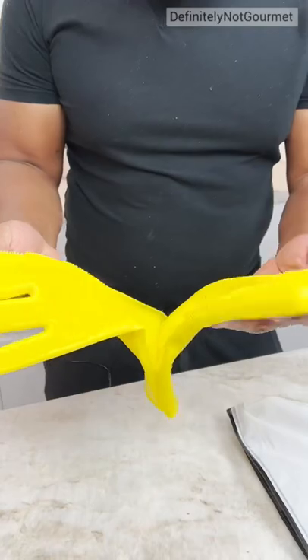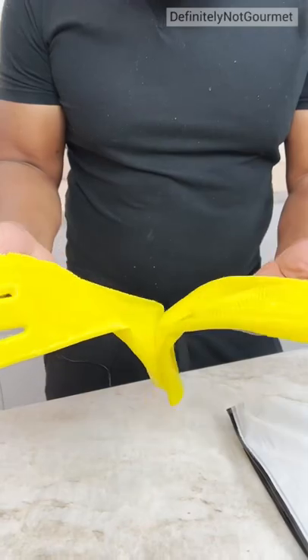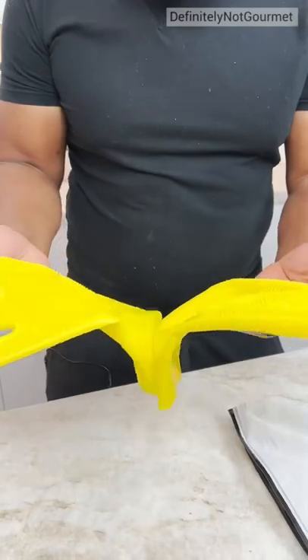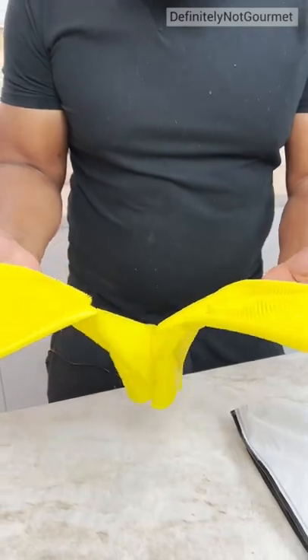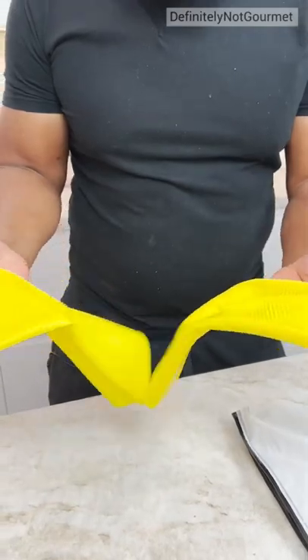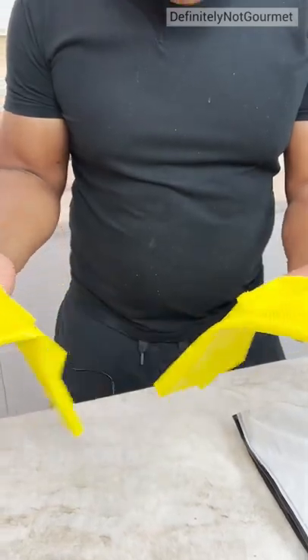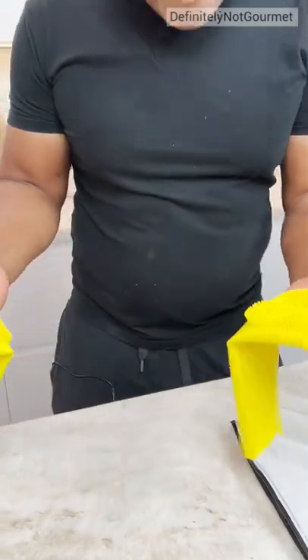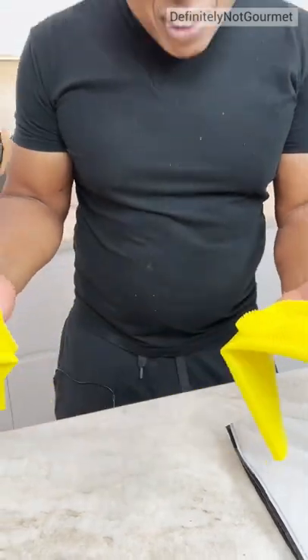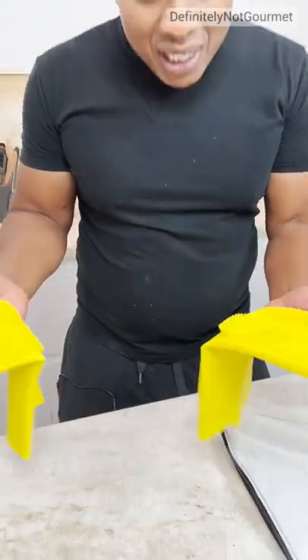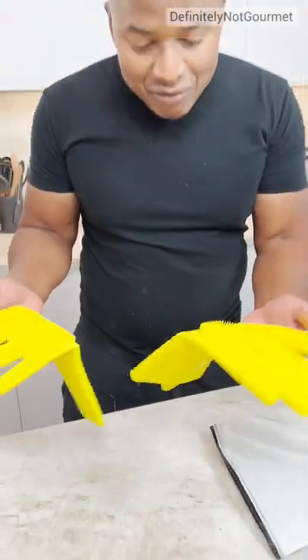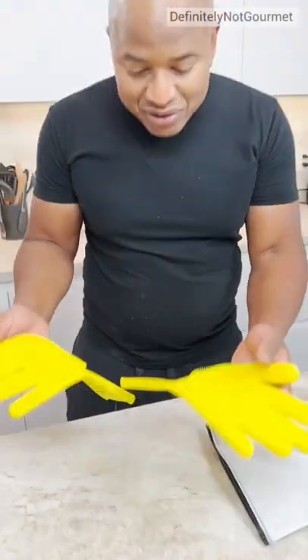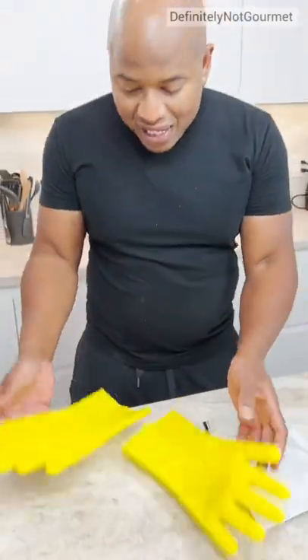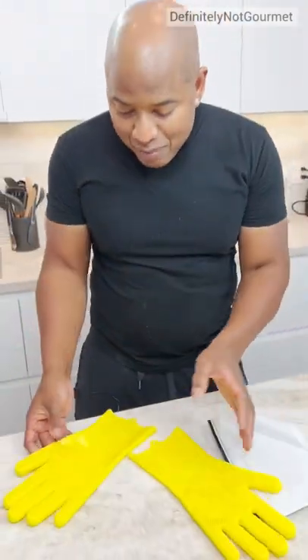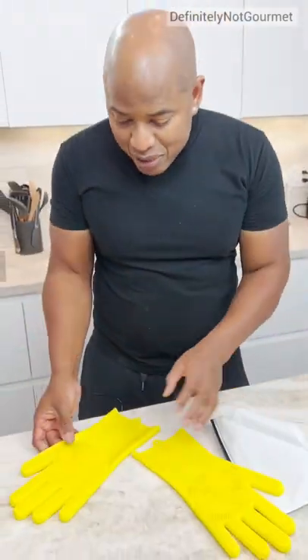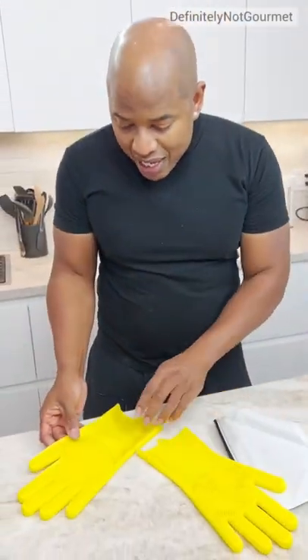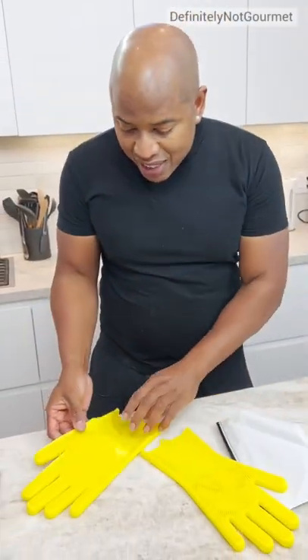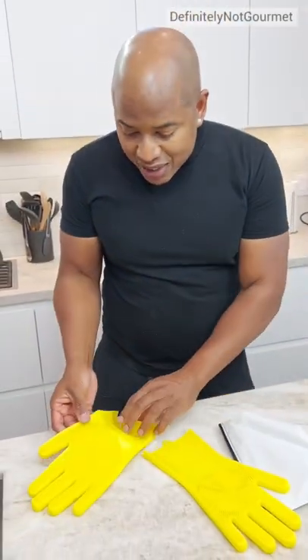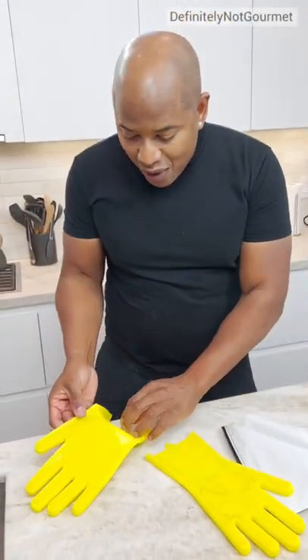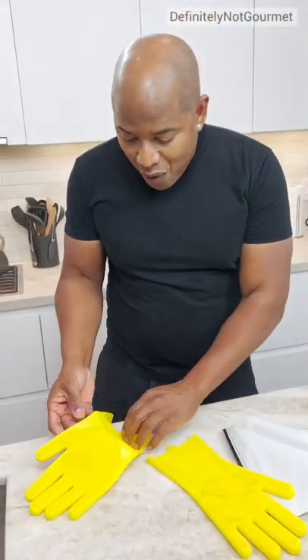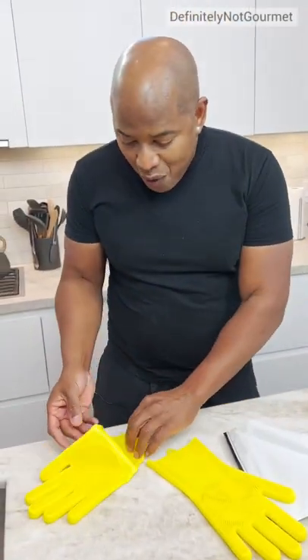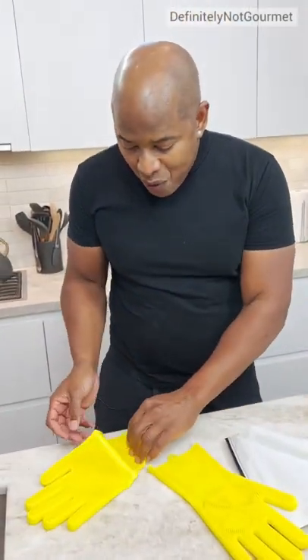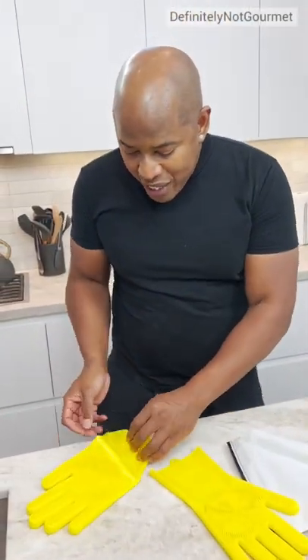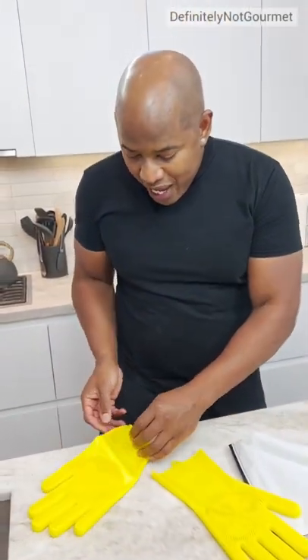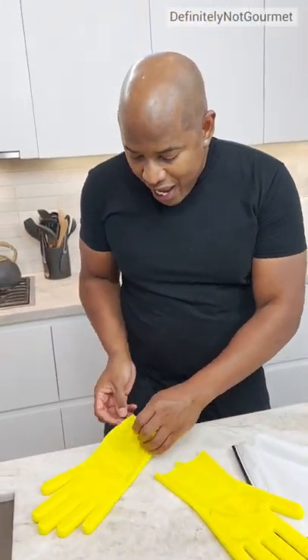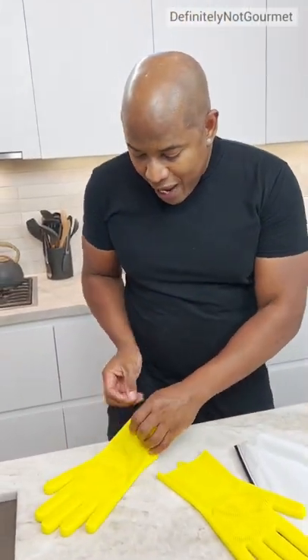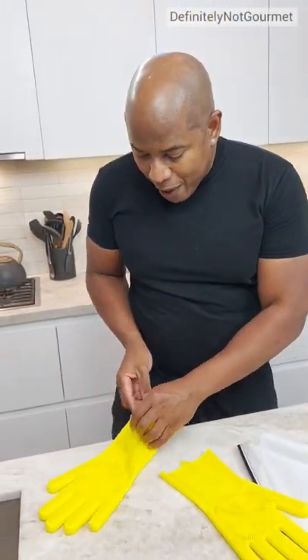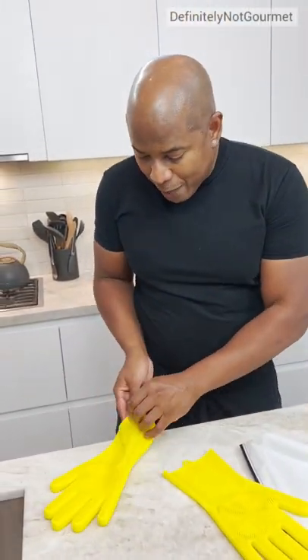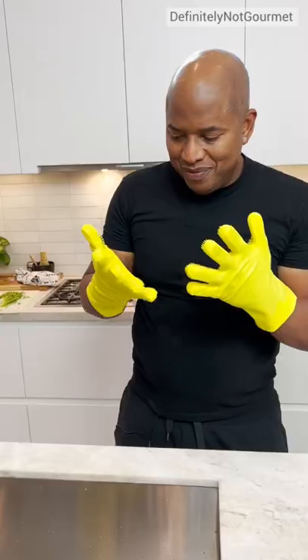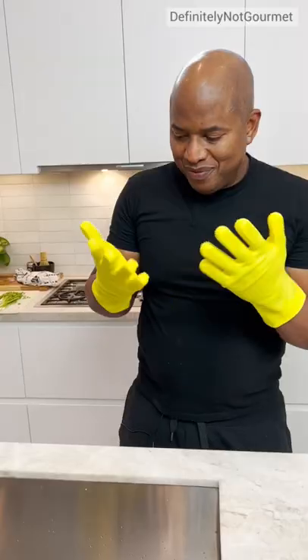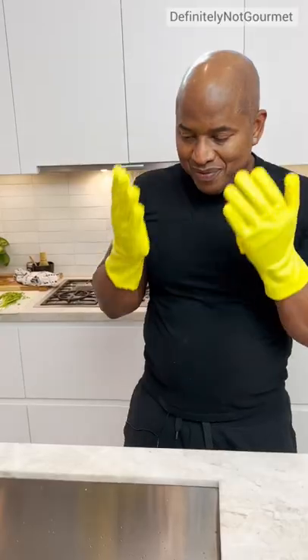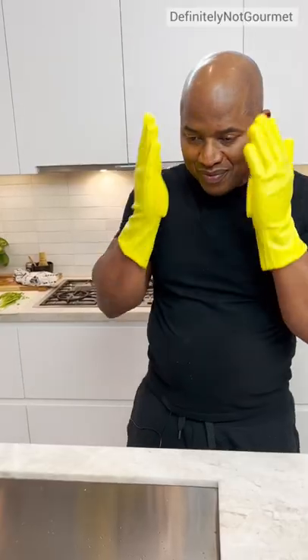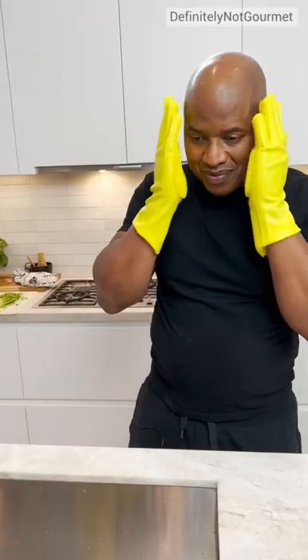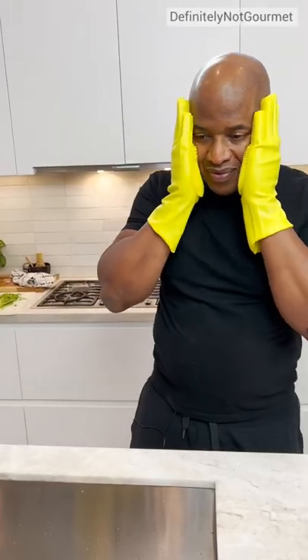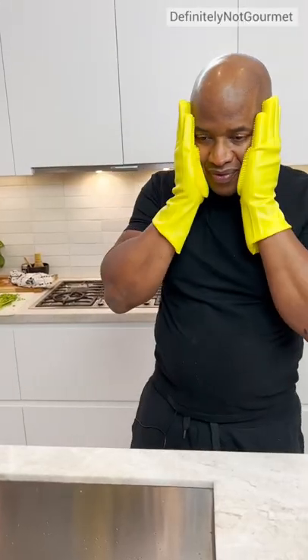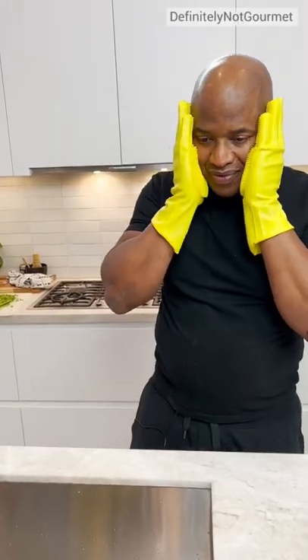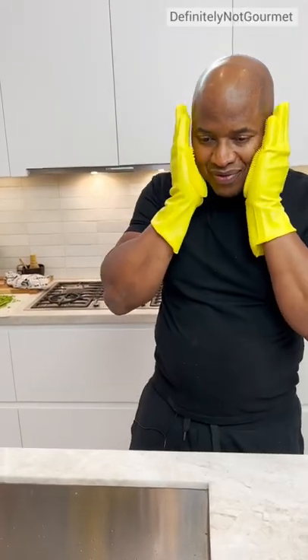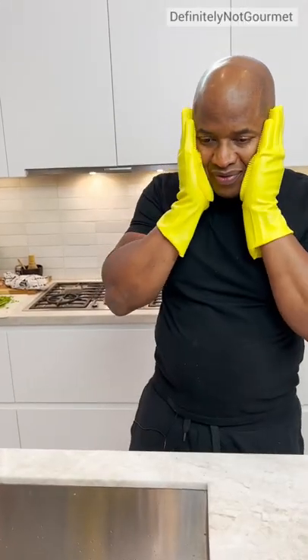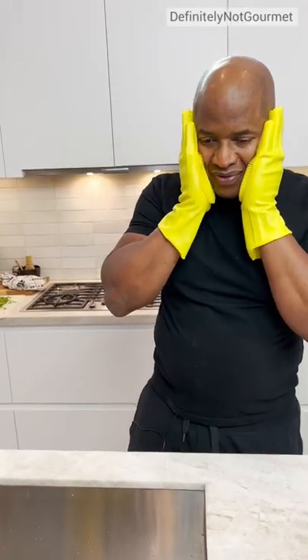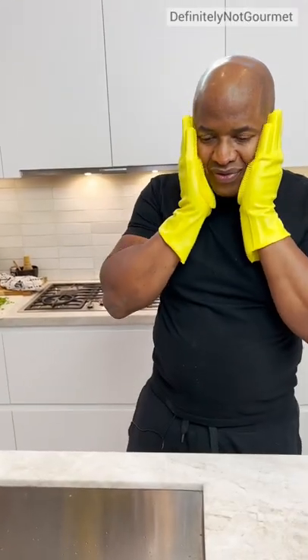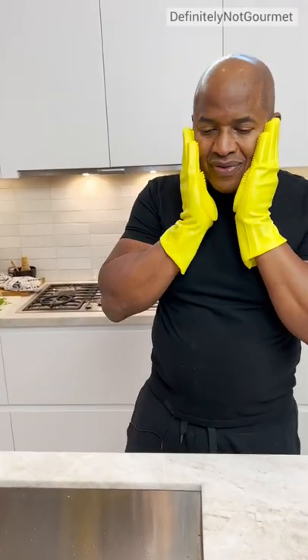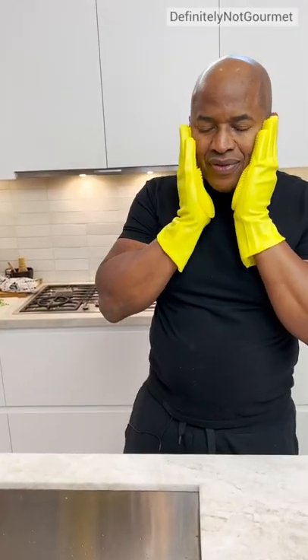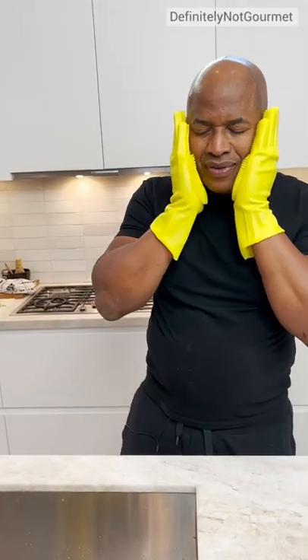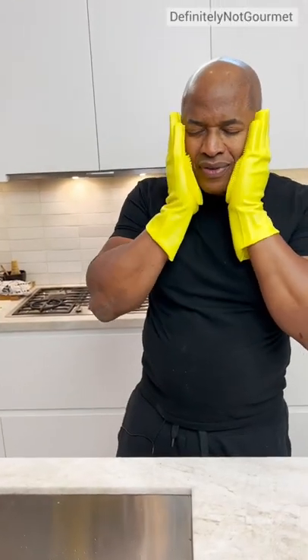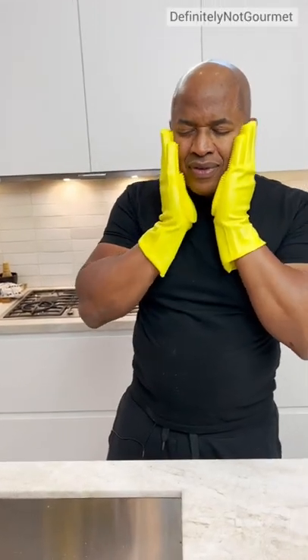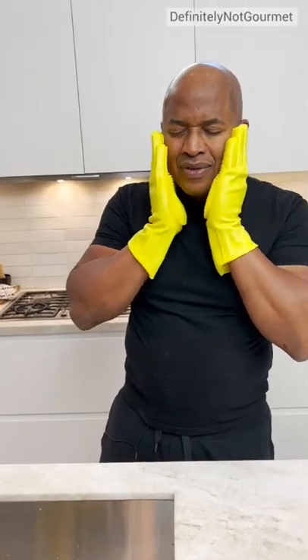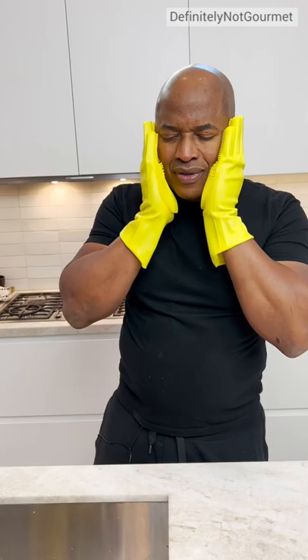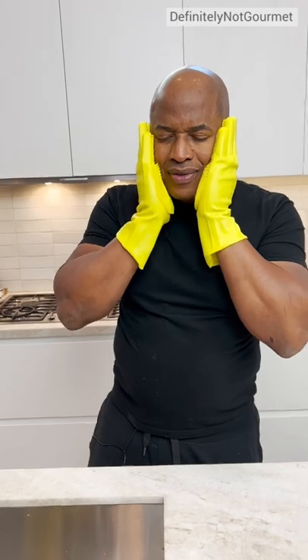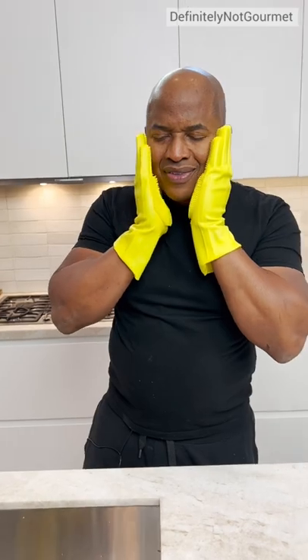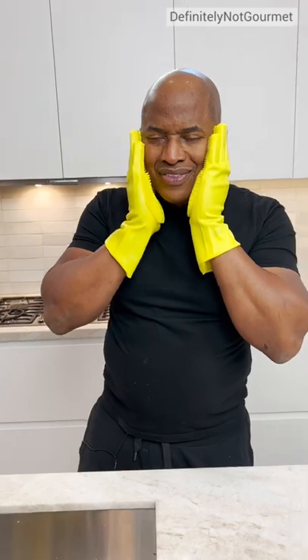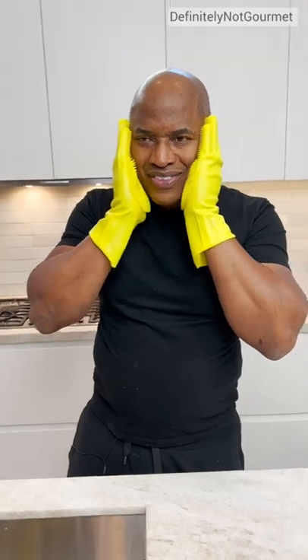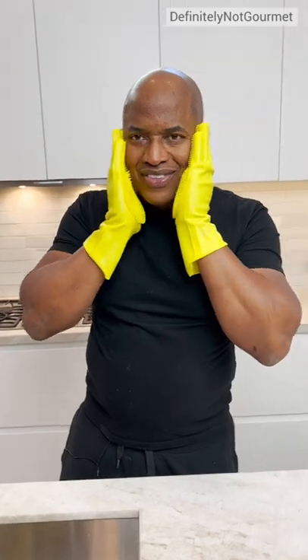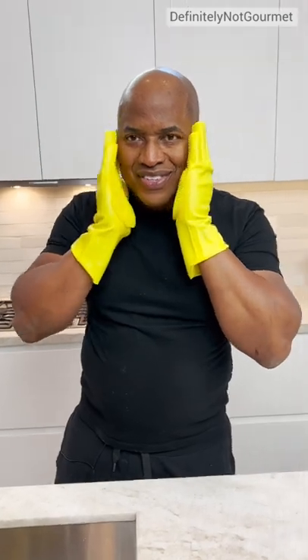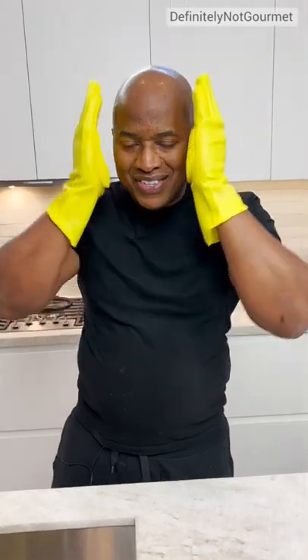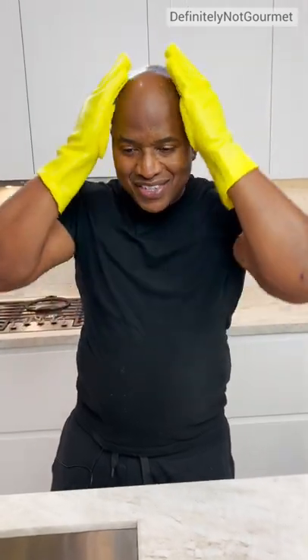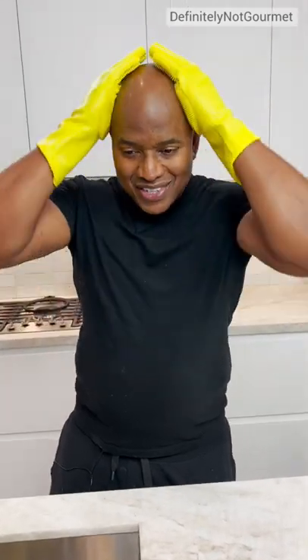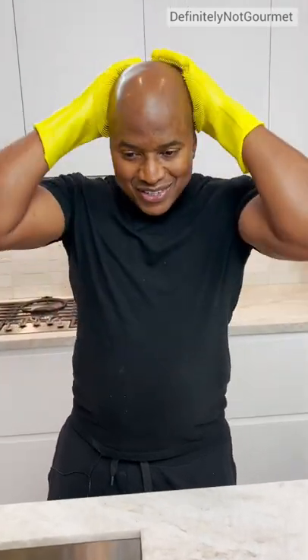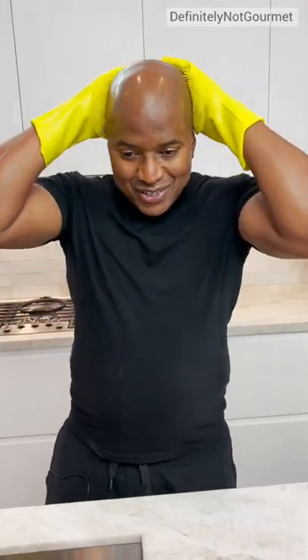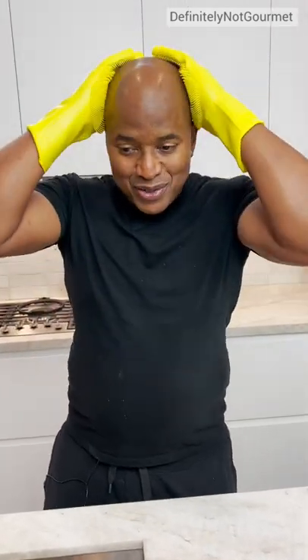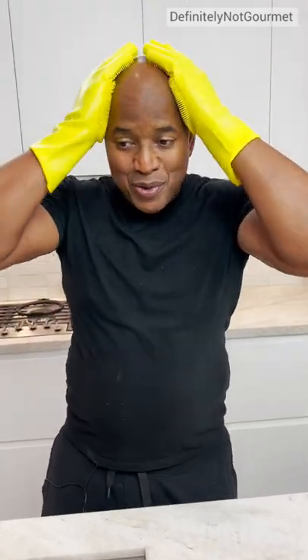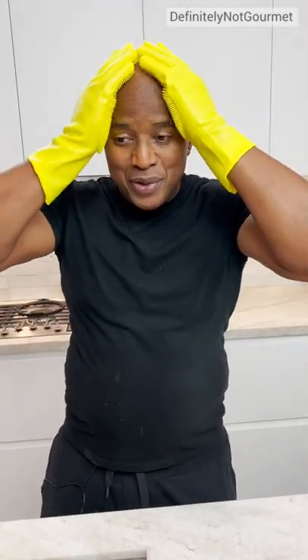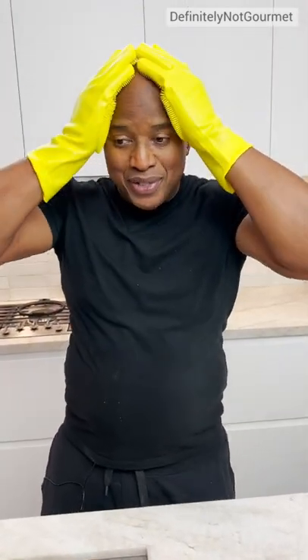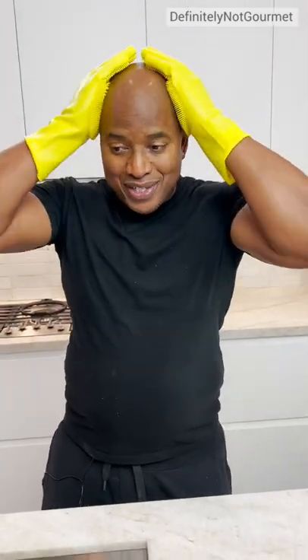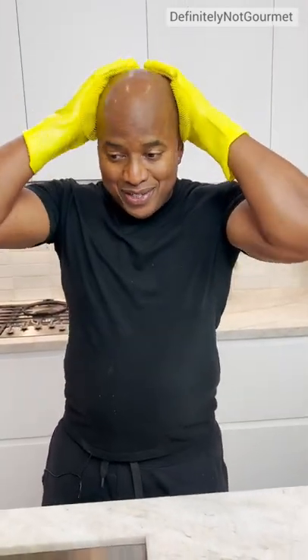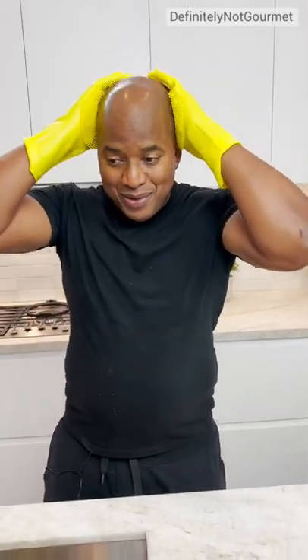These are scrubber glove-type things. You can also get a Korean scrub with them.